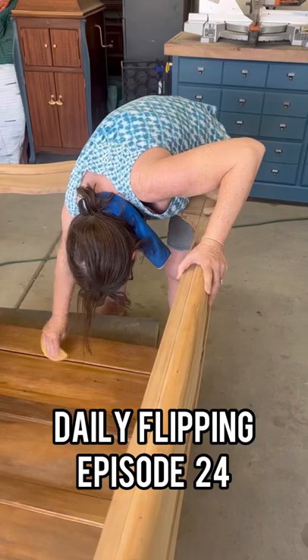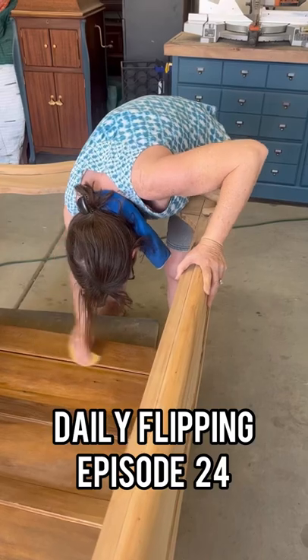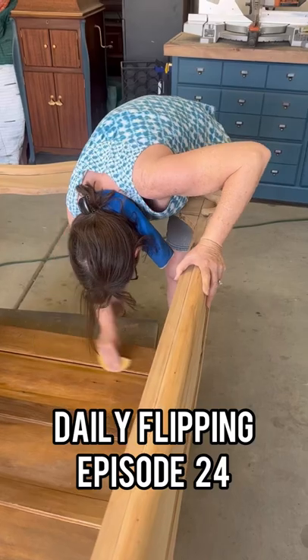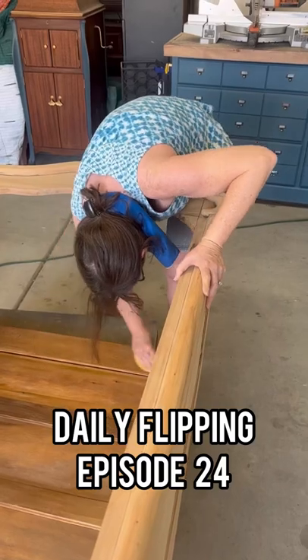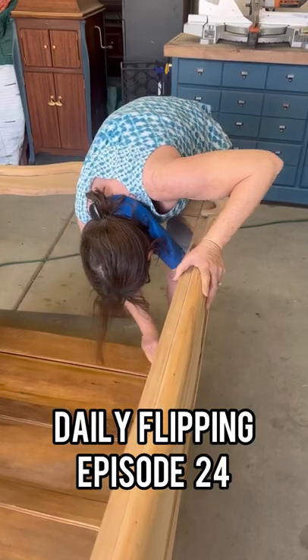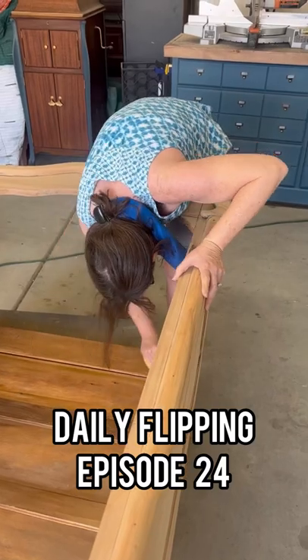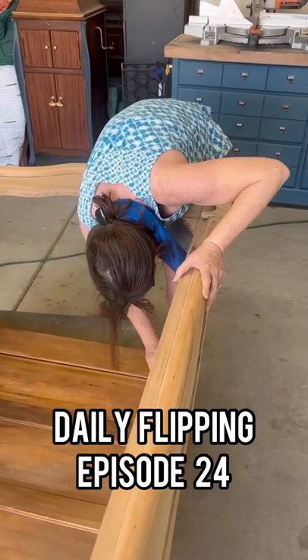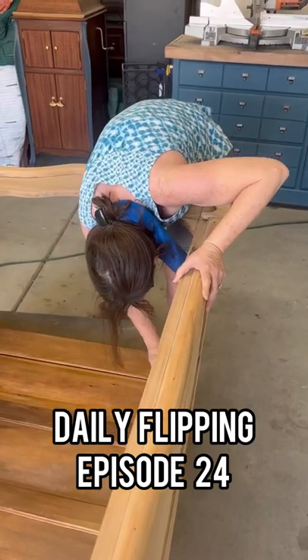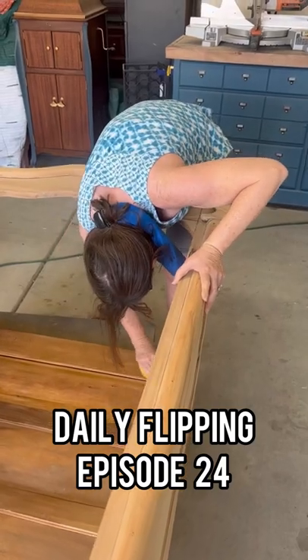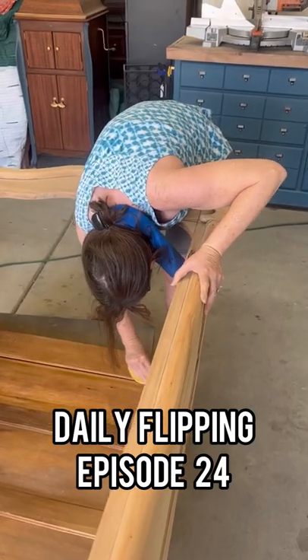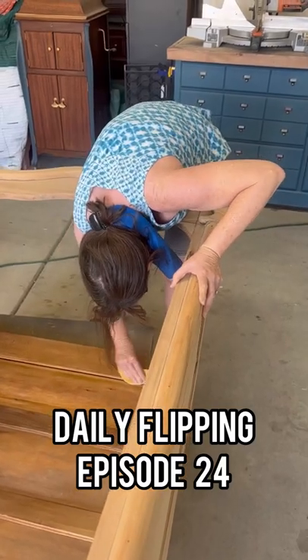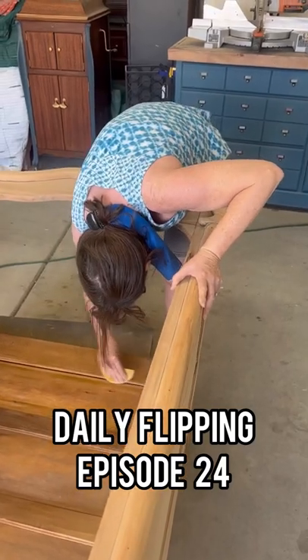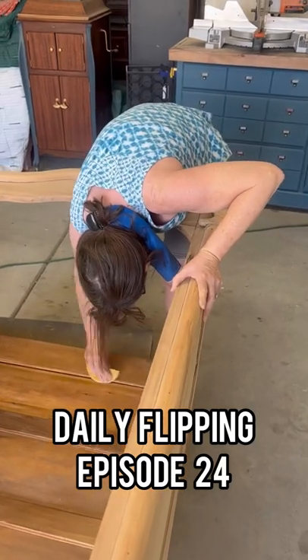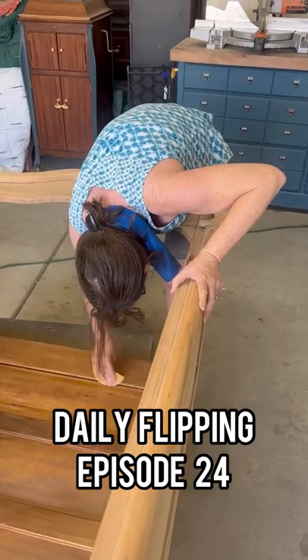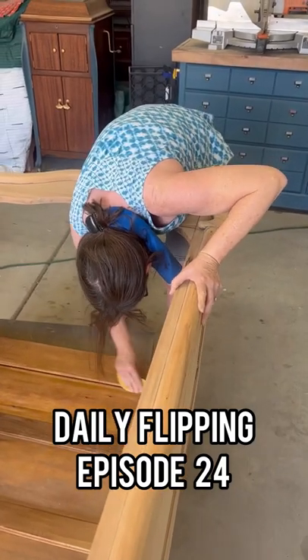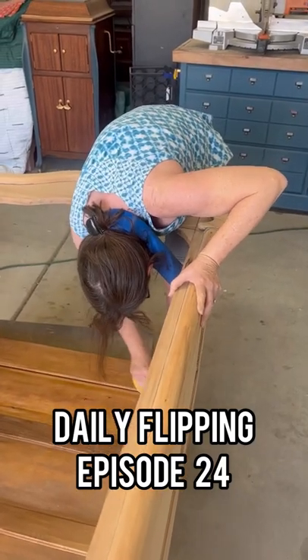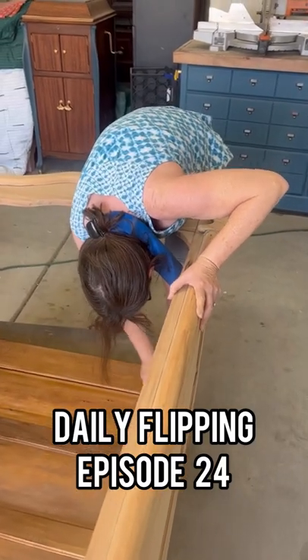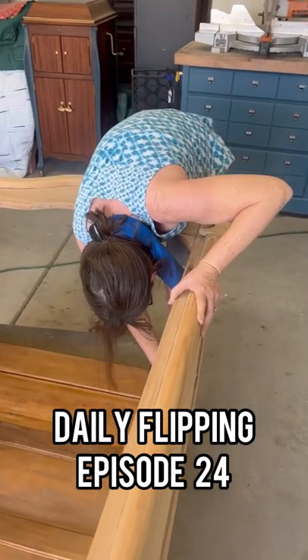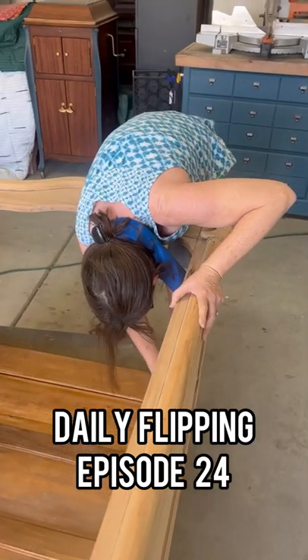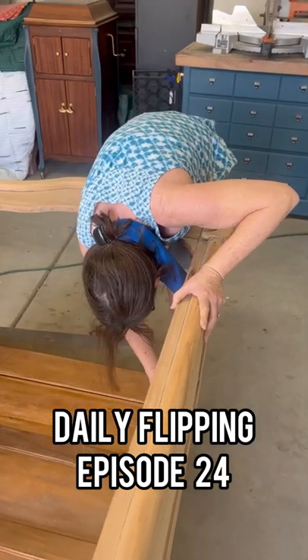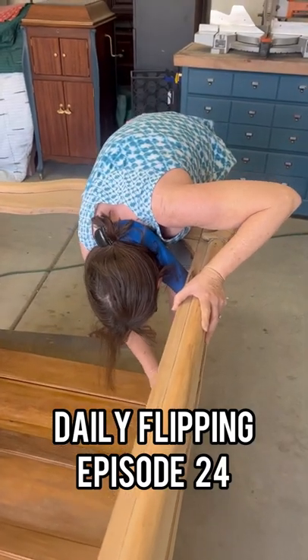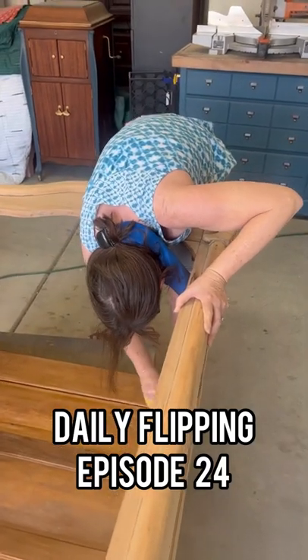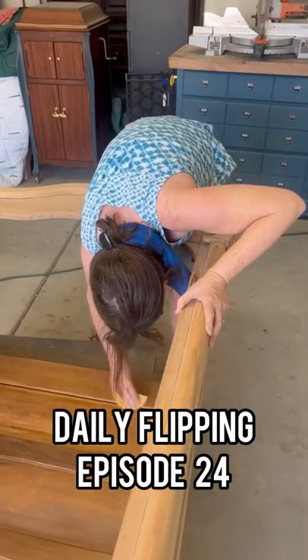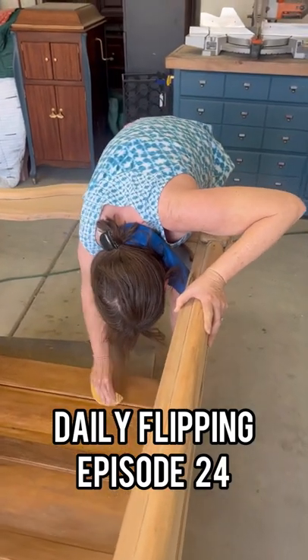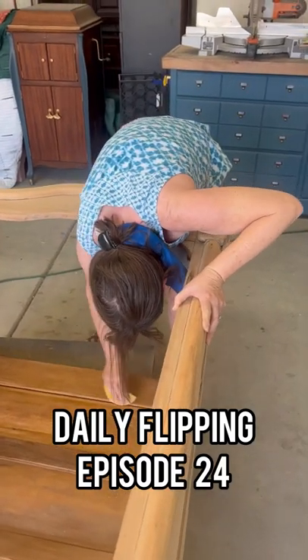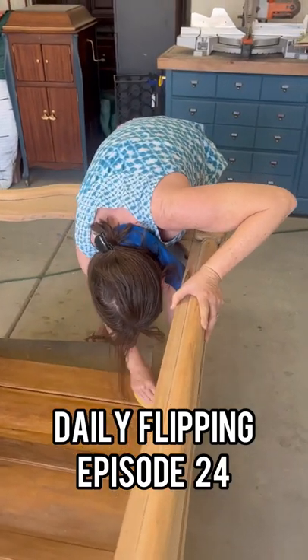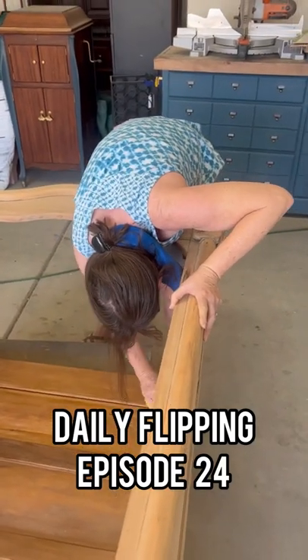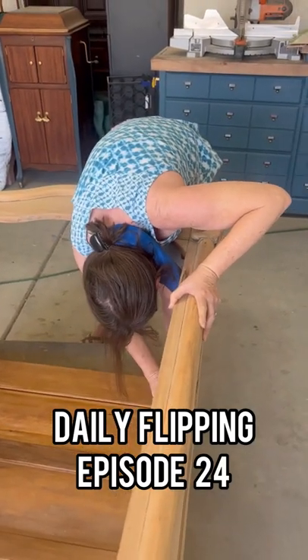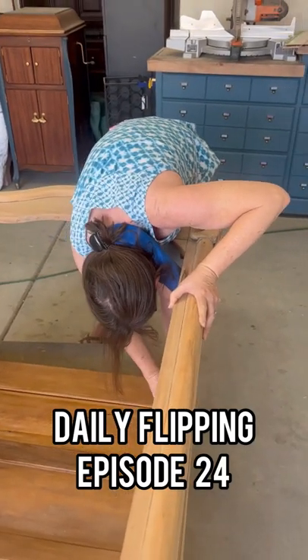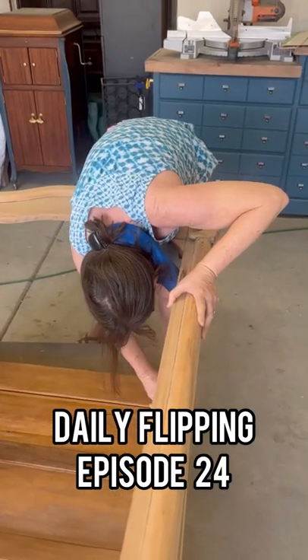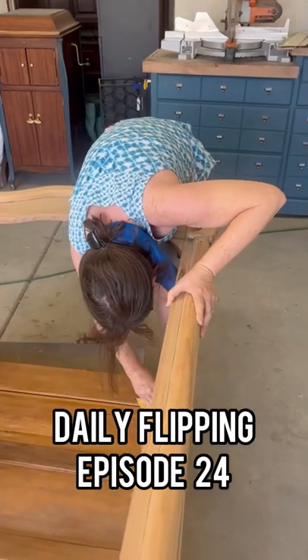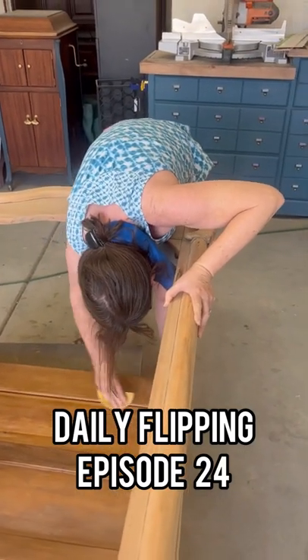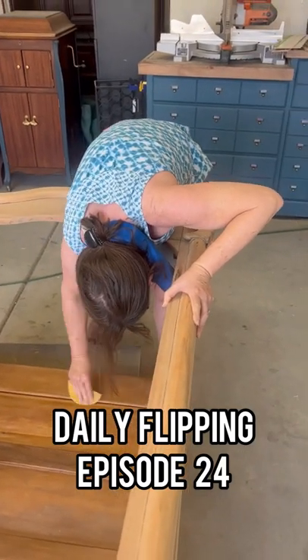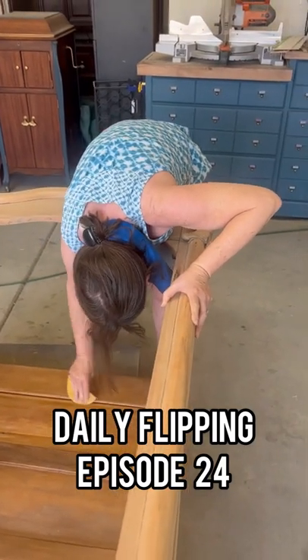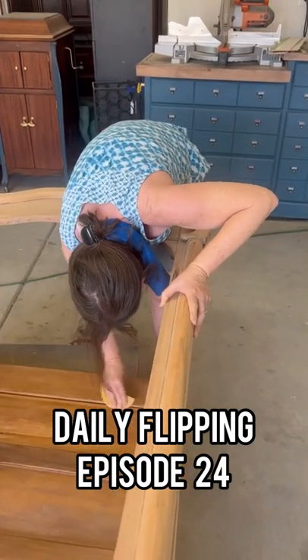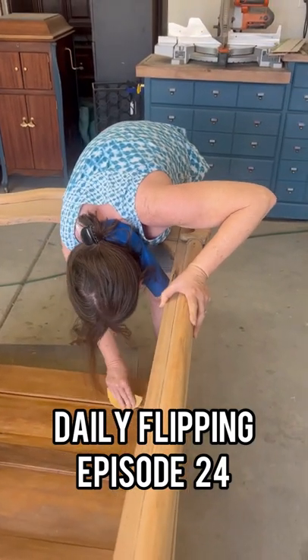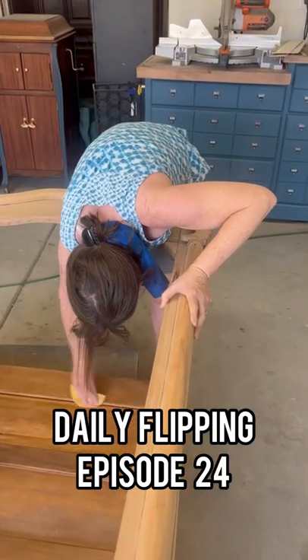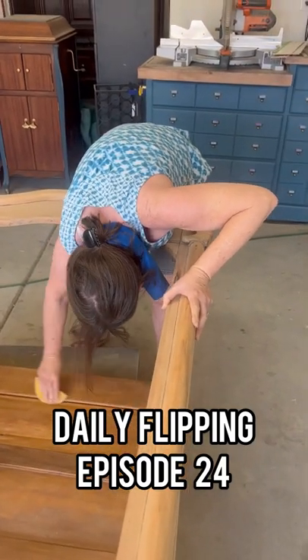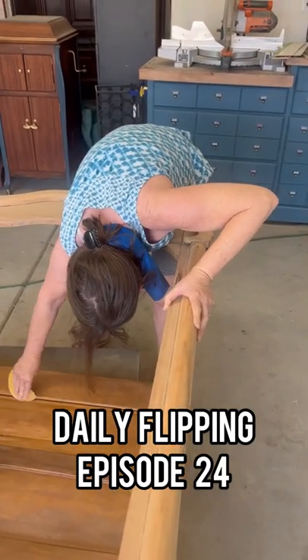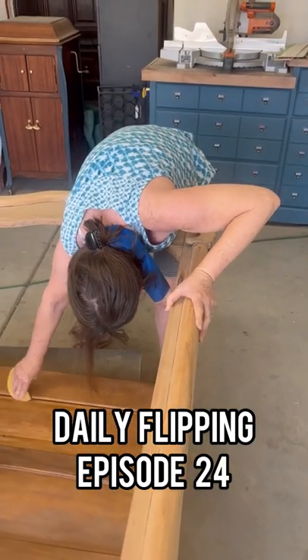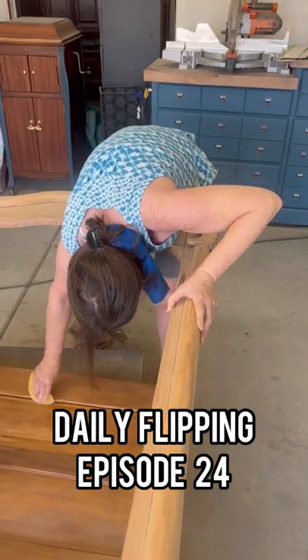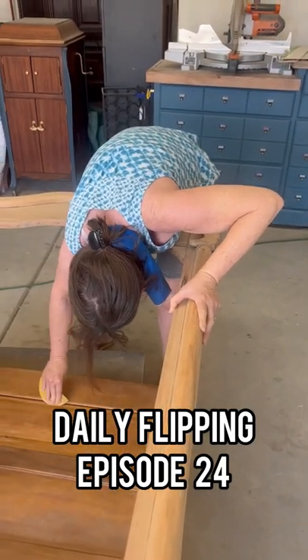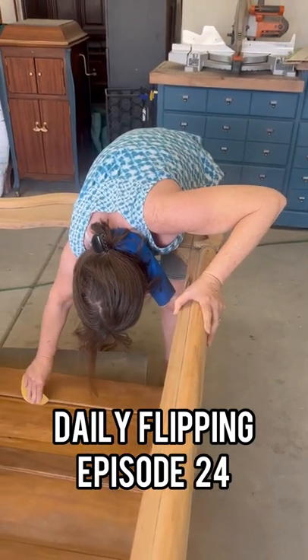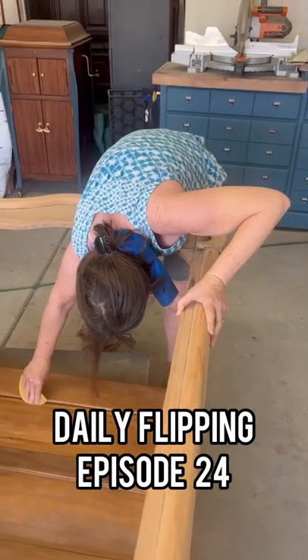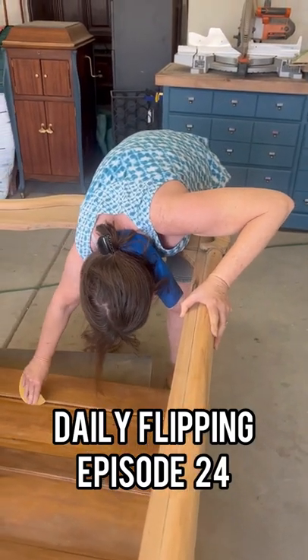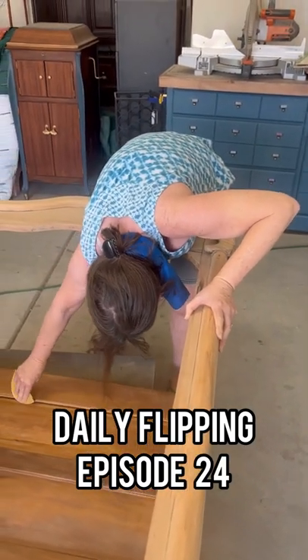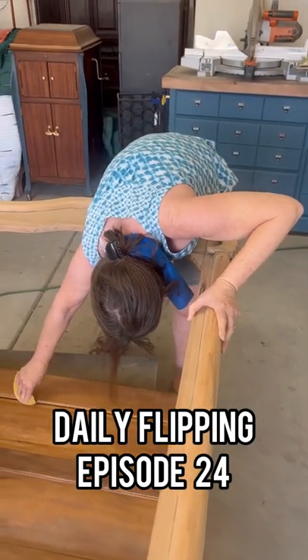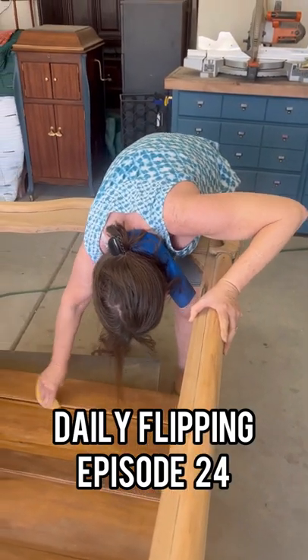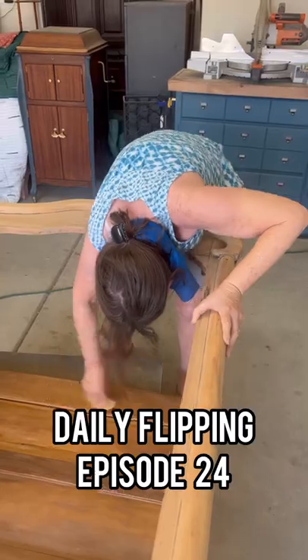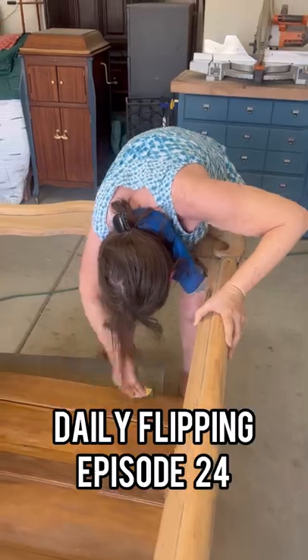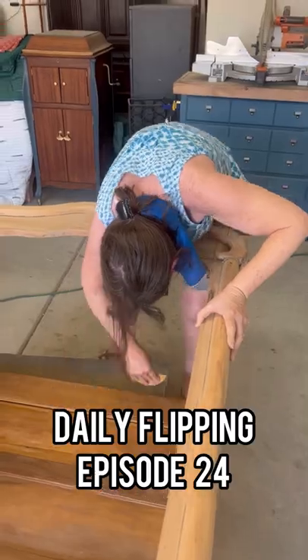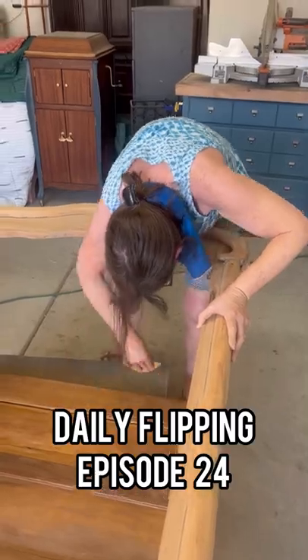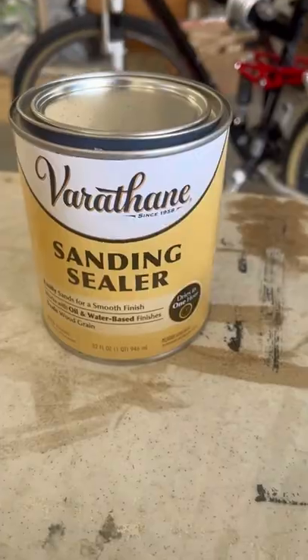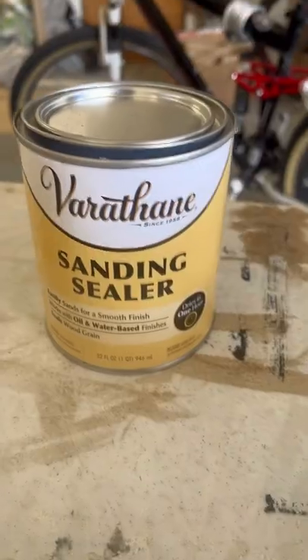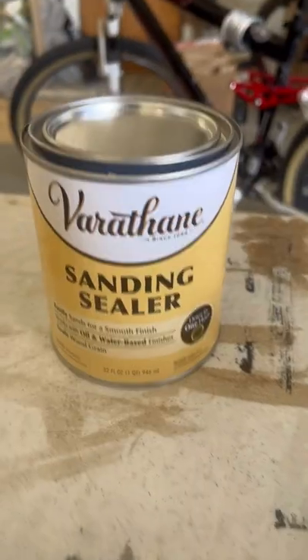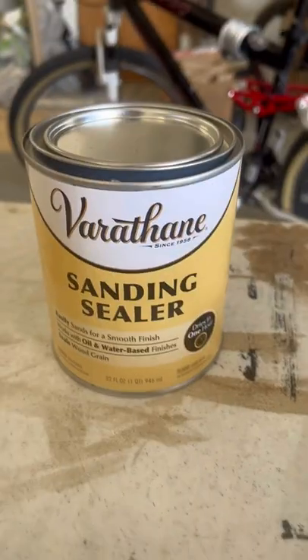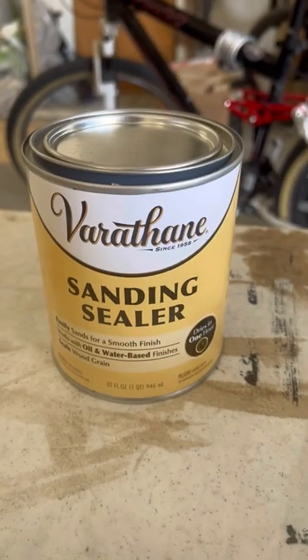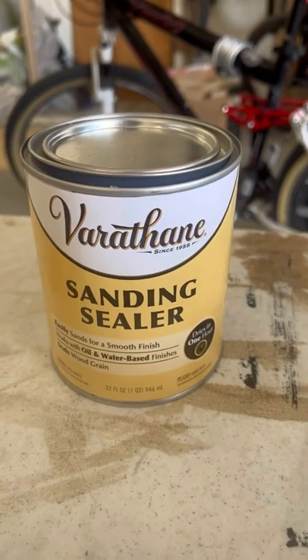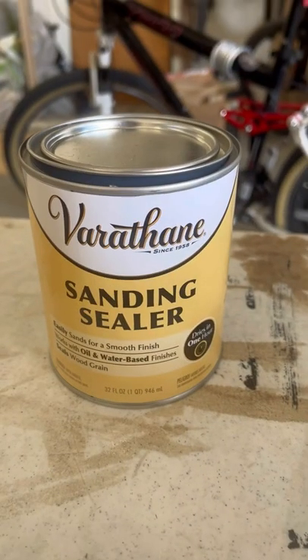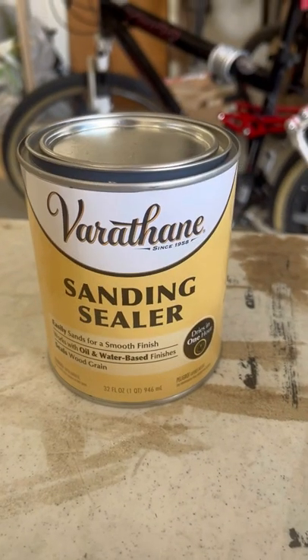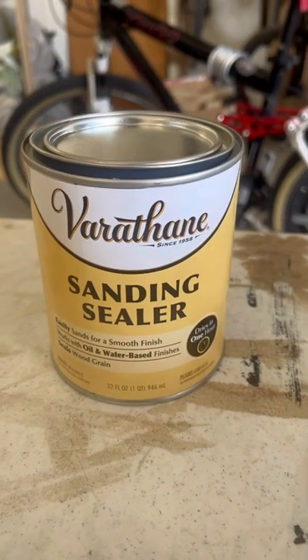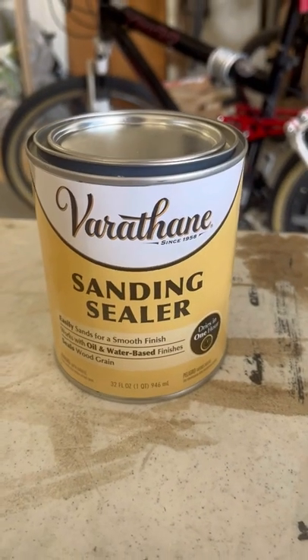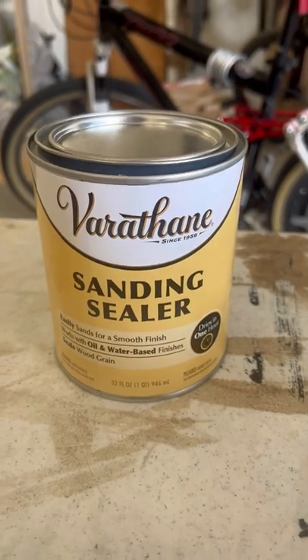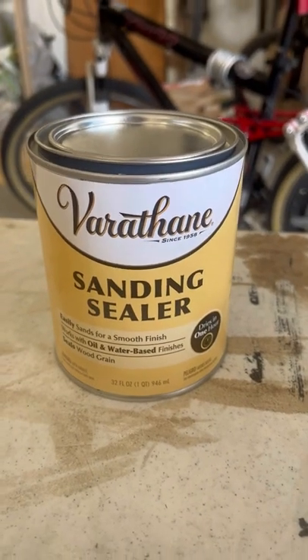Aloha Ohana, welcome back to Daily Flipping episode 24. Can we all take a moment to appreciate my mom and her hard work?